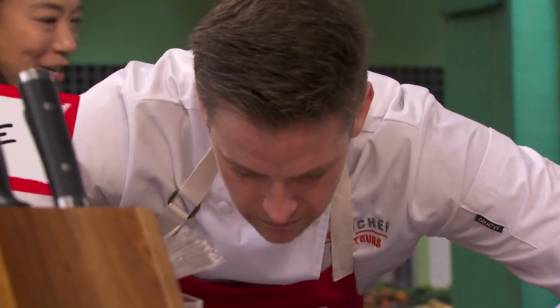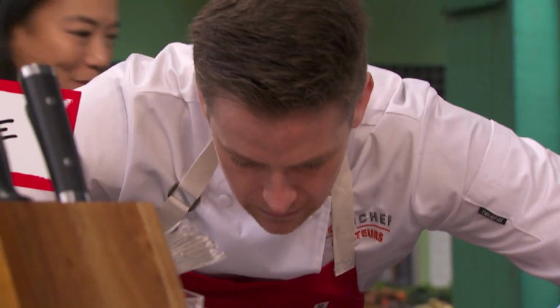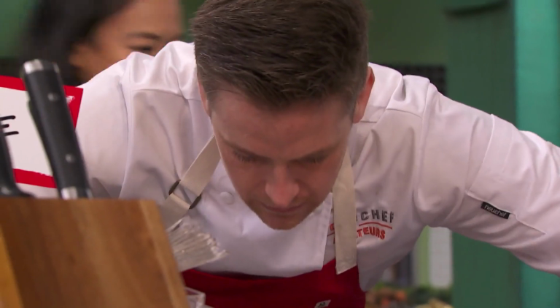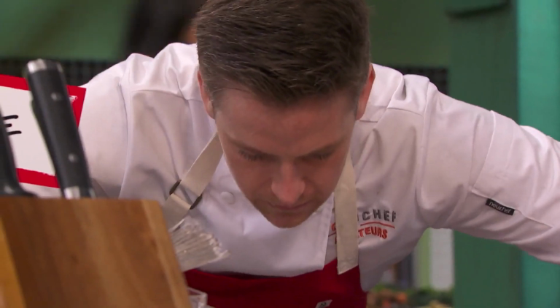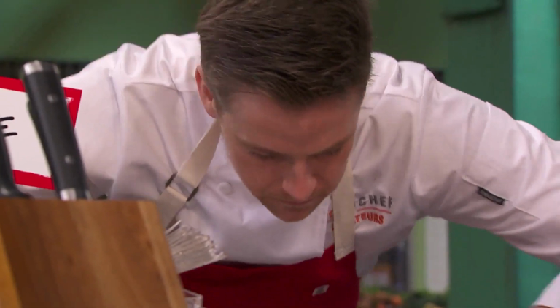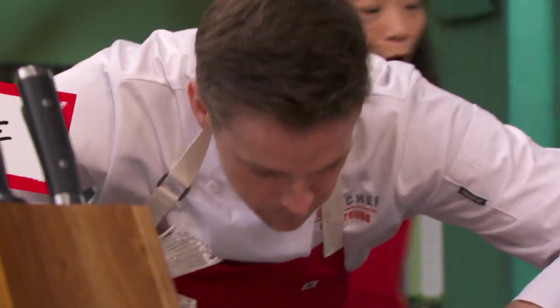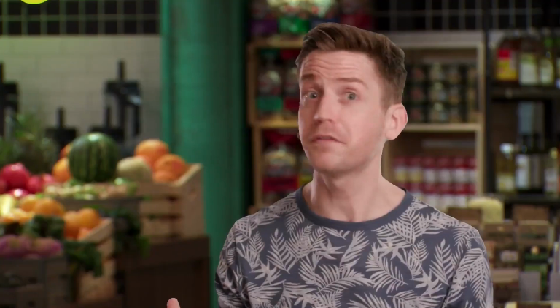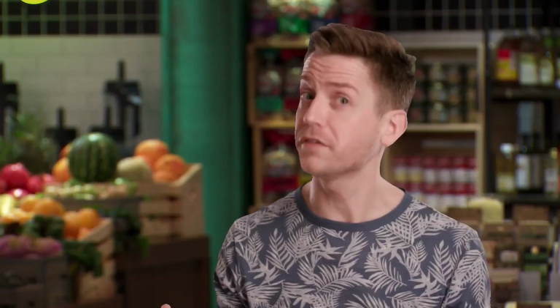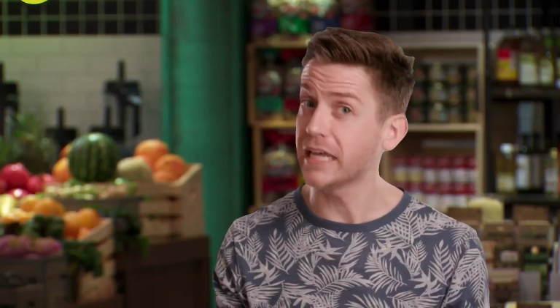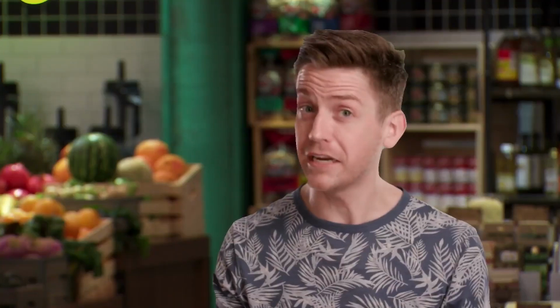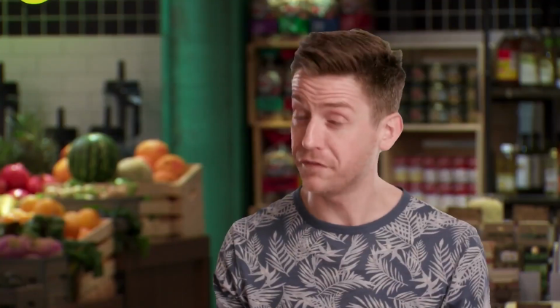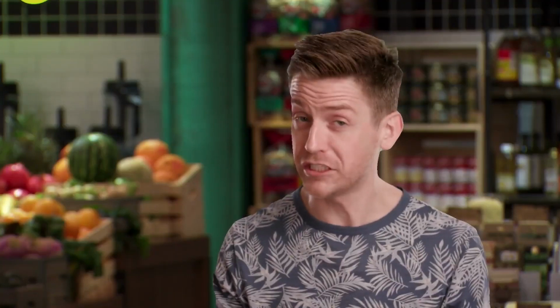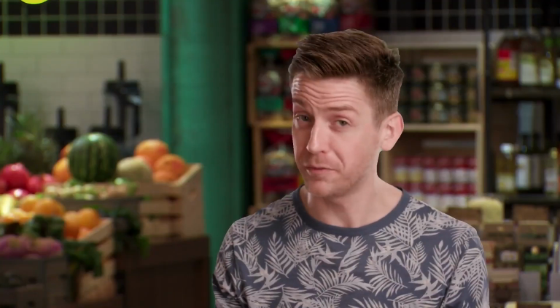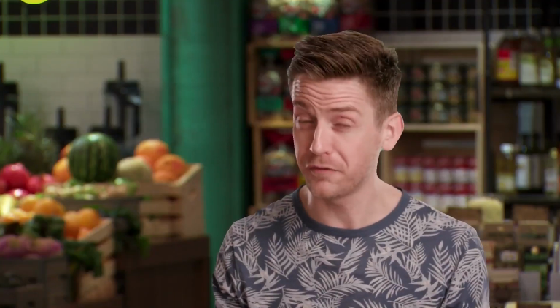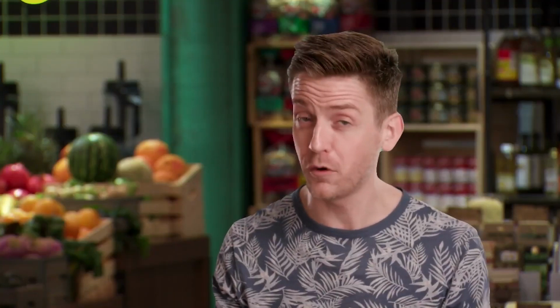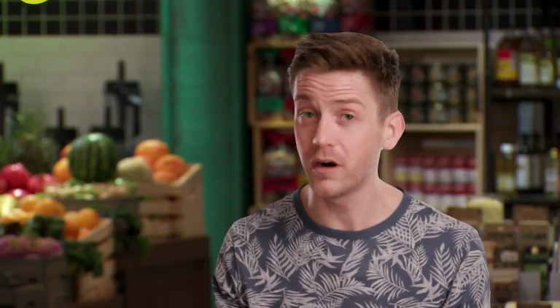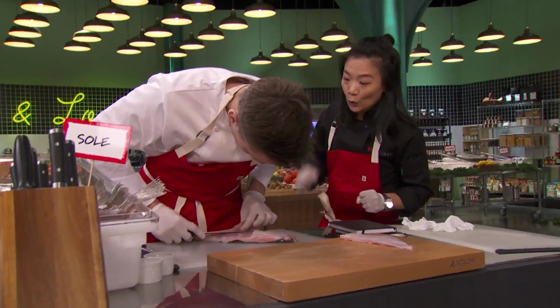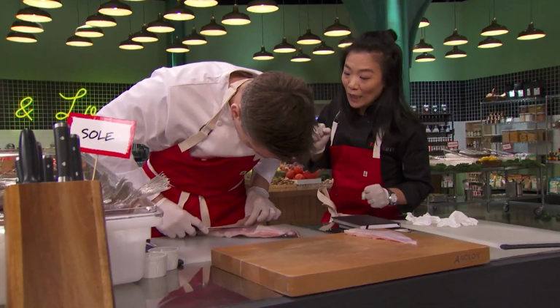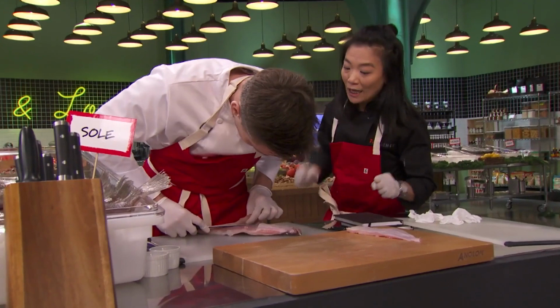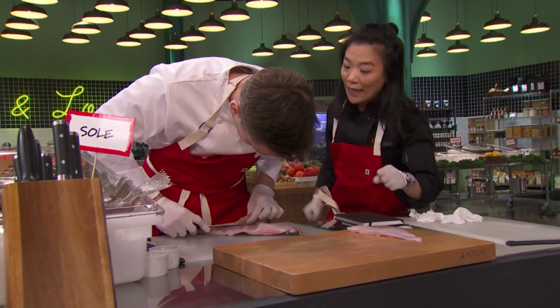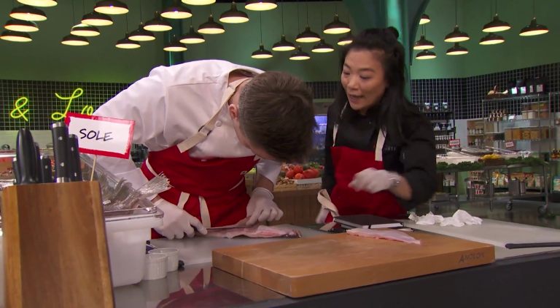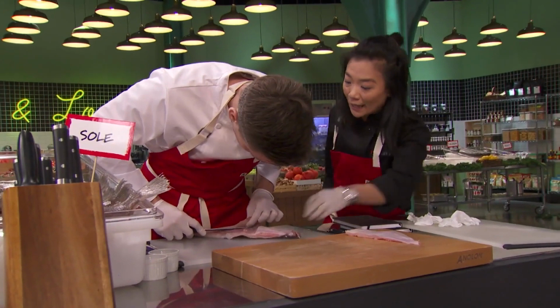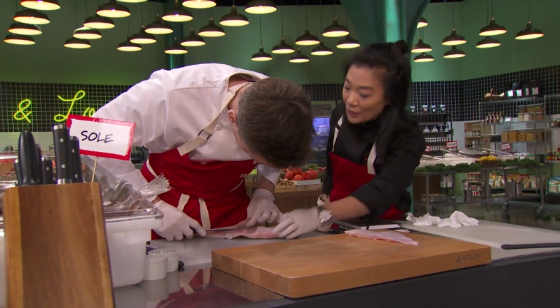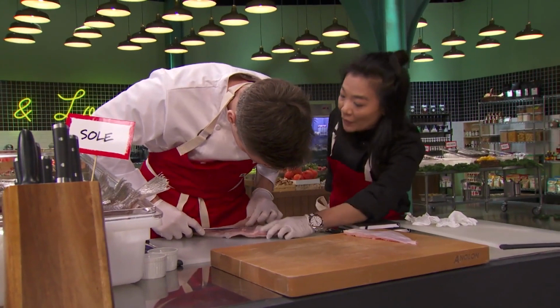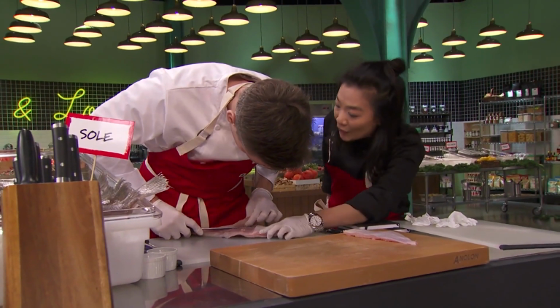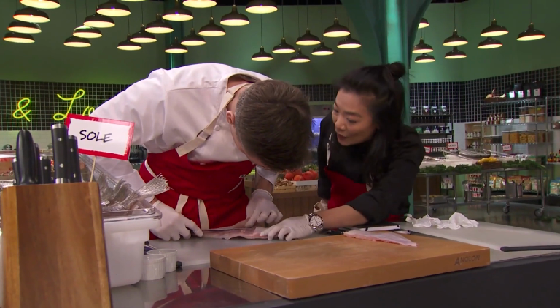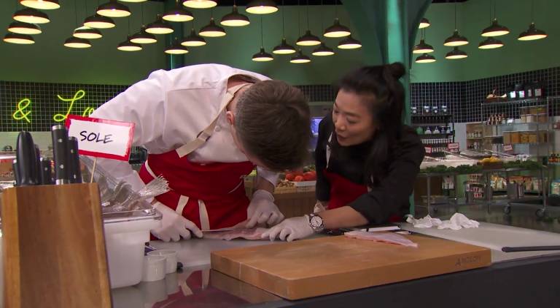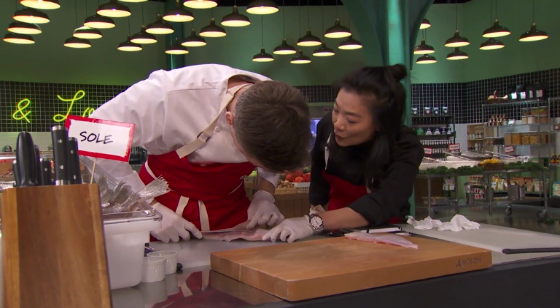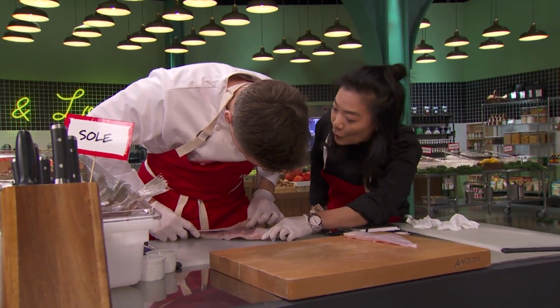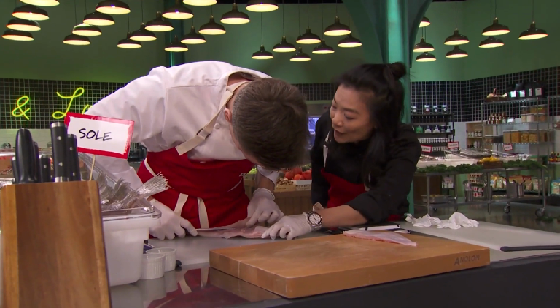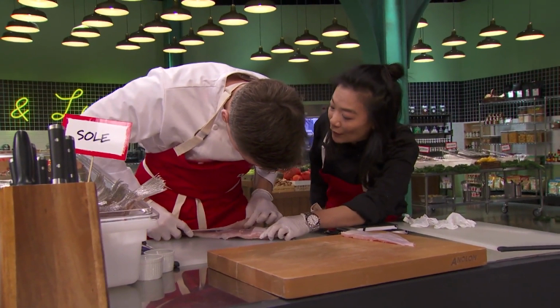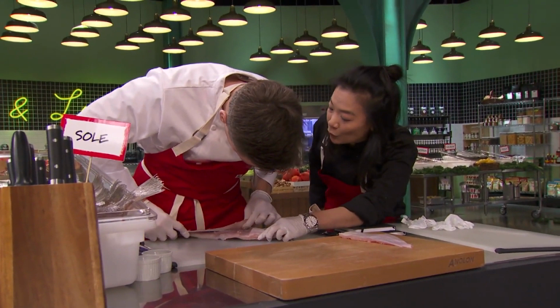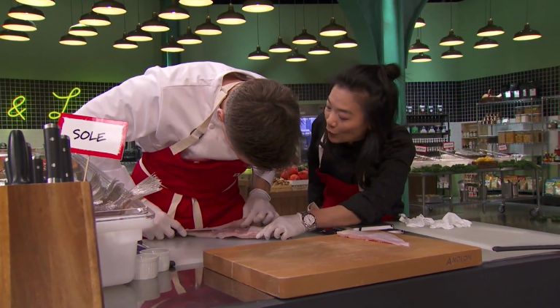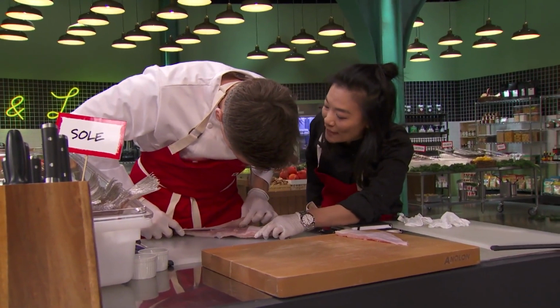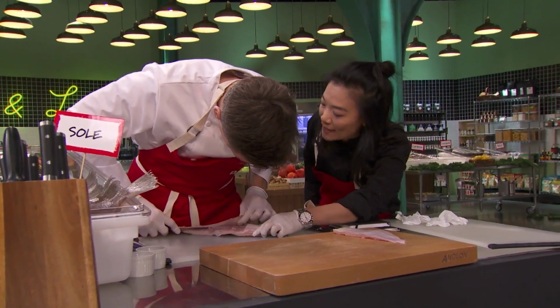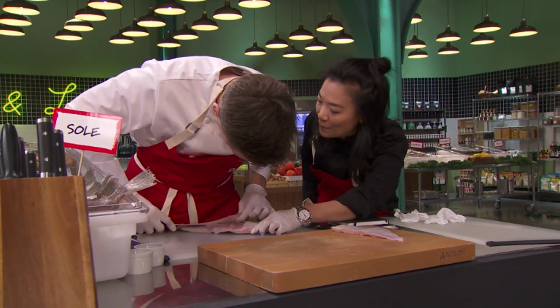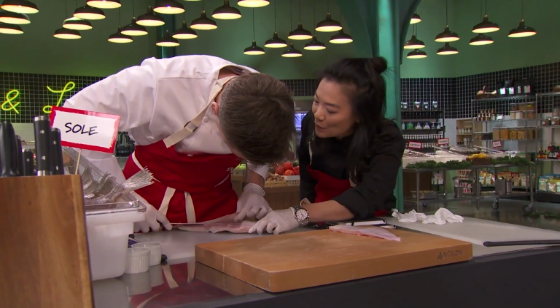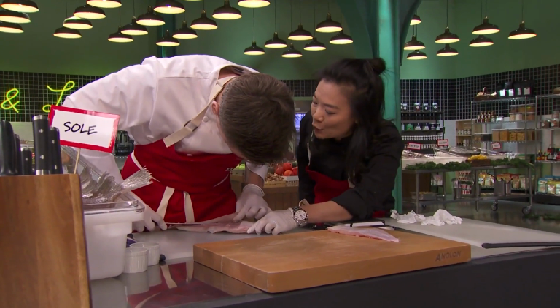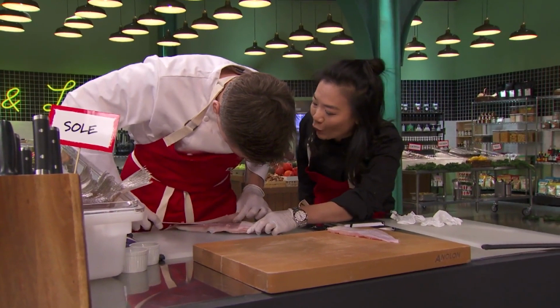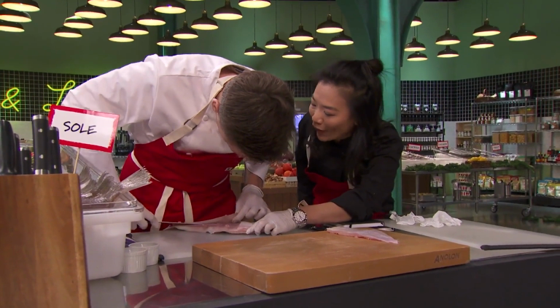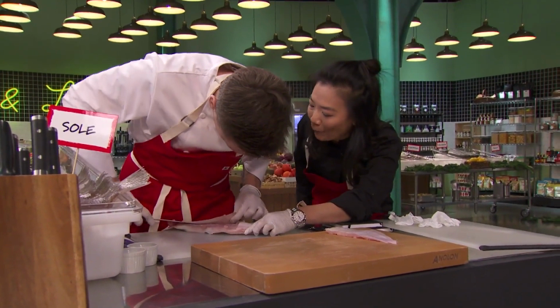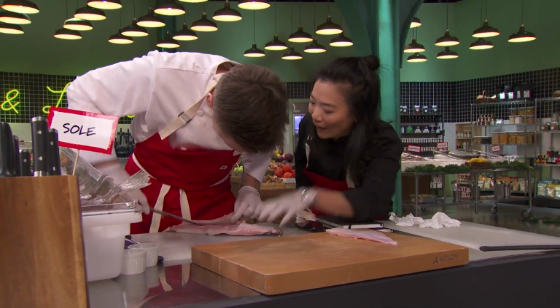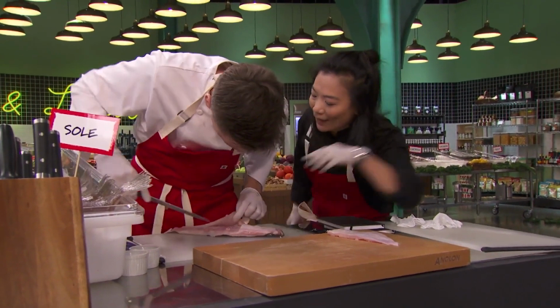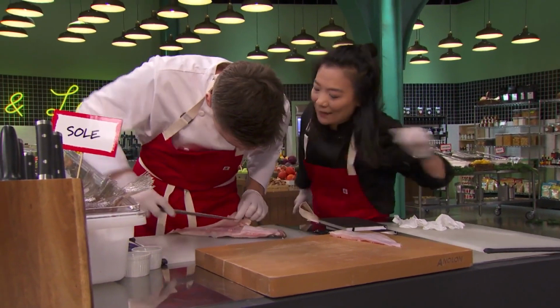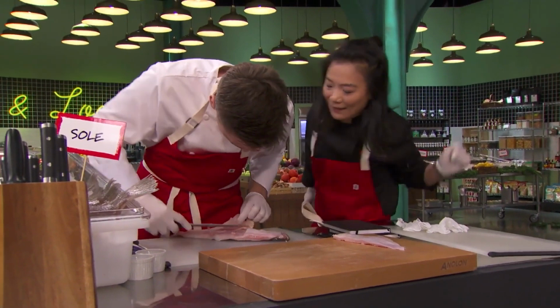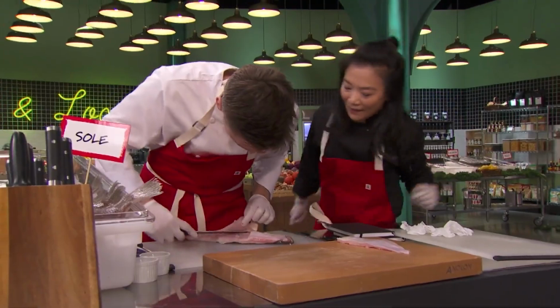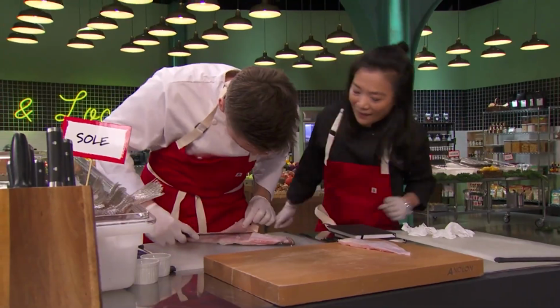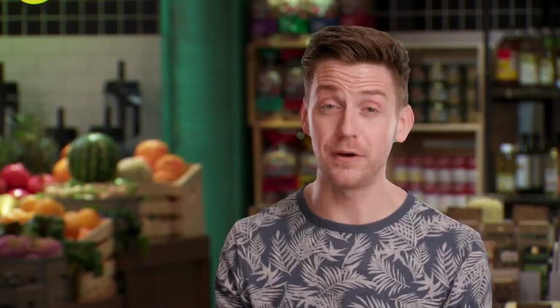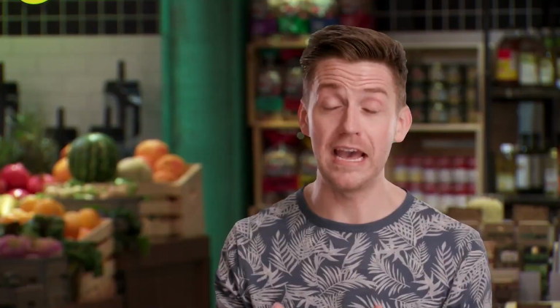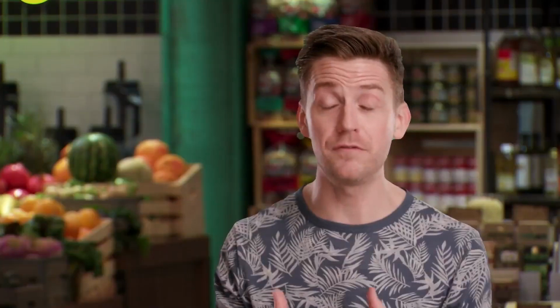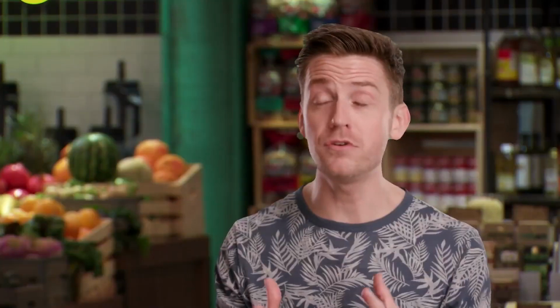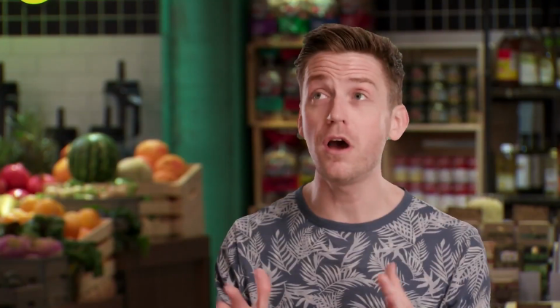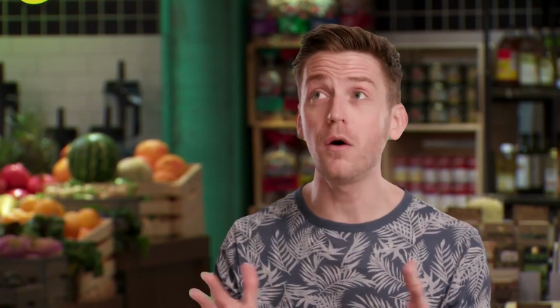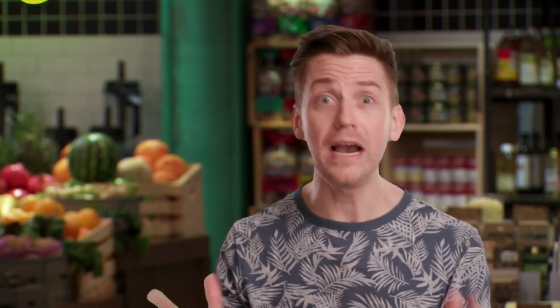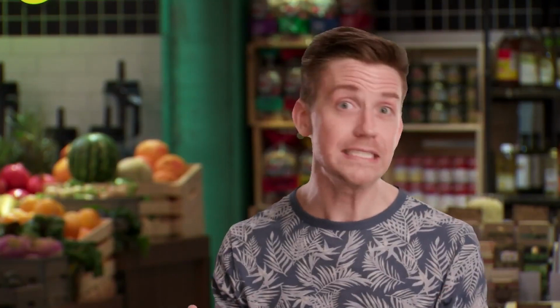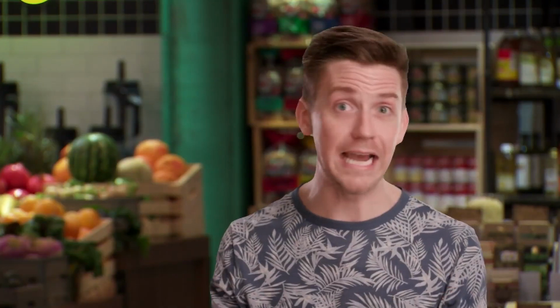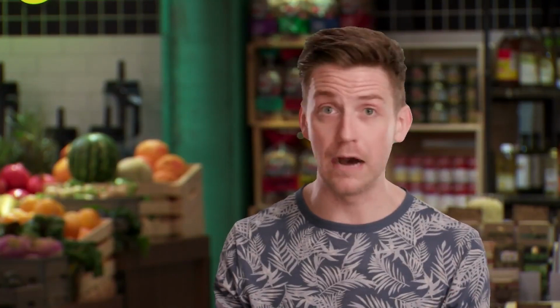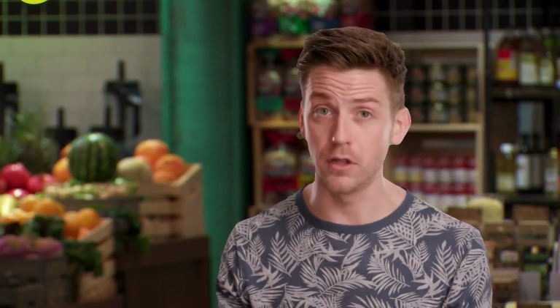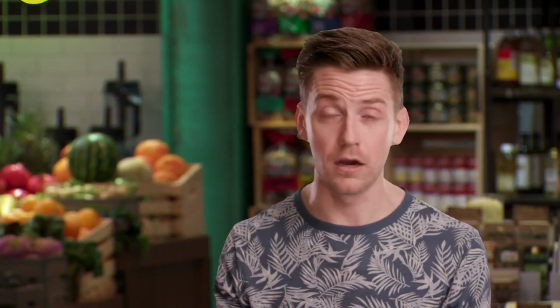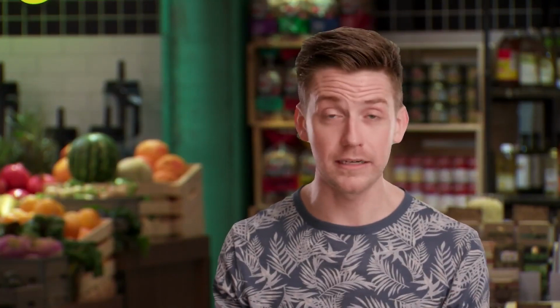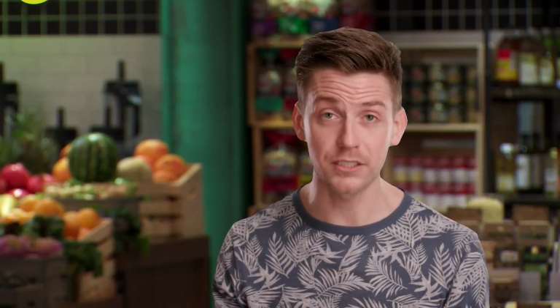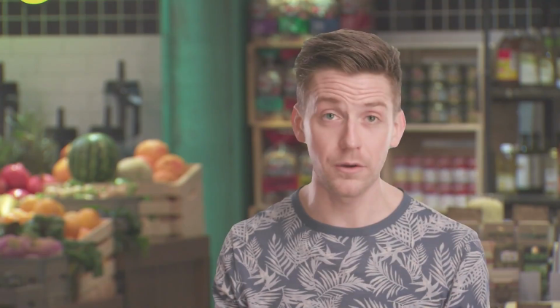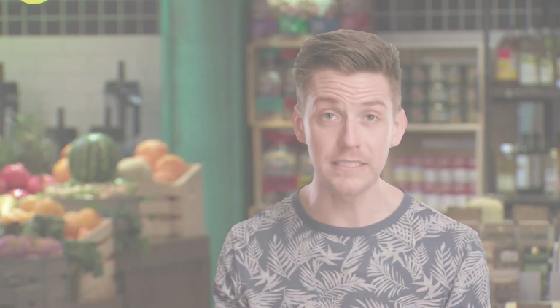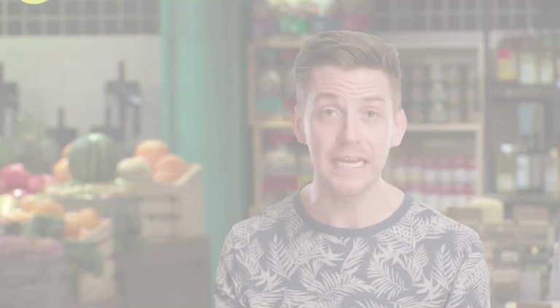I have never filleted a fish before. Don't cut it under, so you can do the same scraping. I have no idea how long it's going to take.